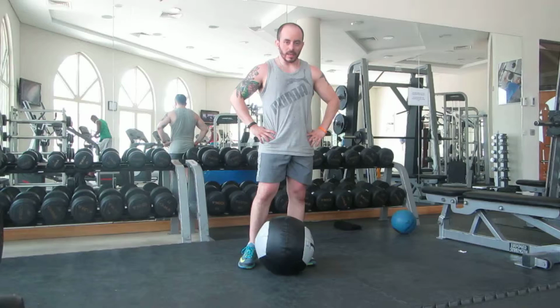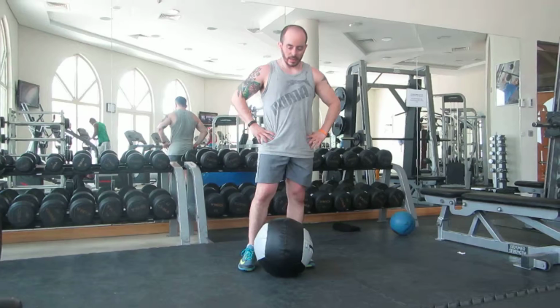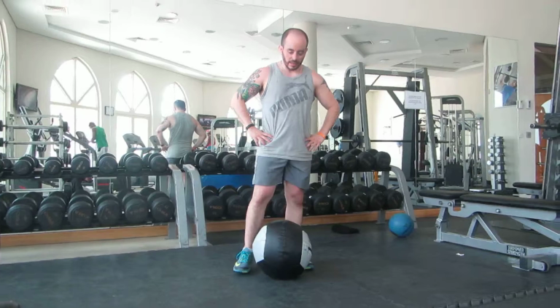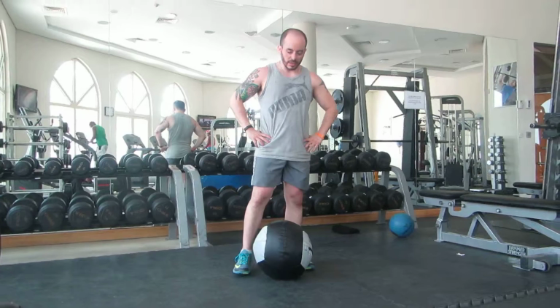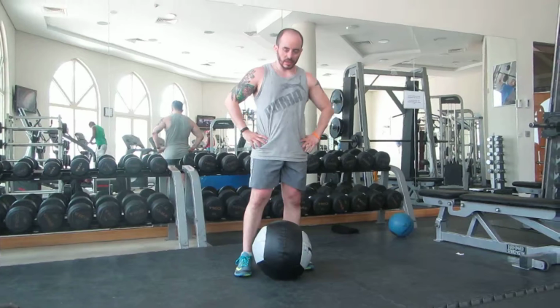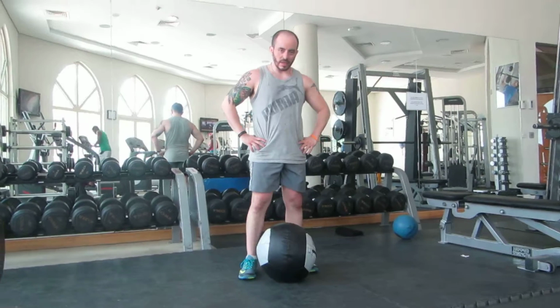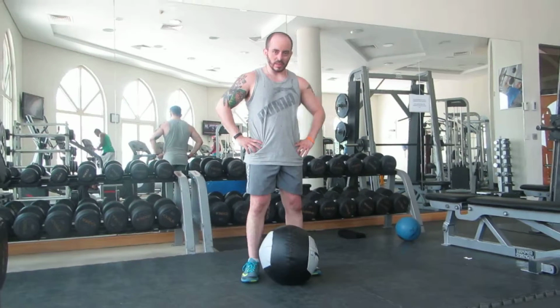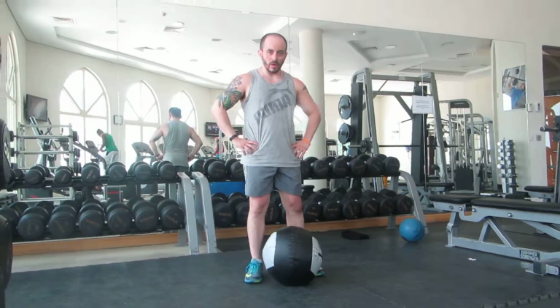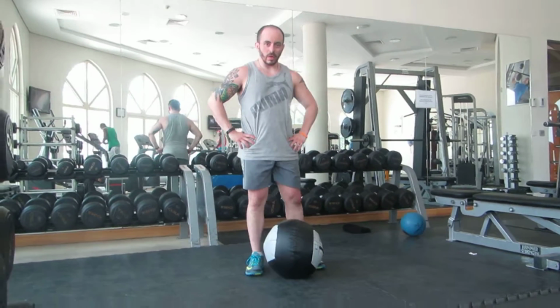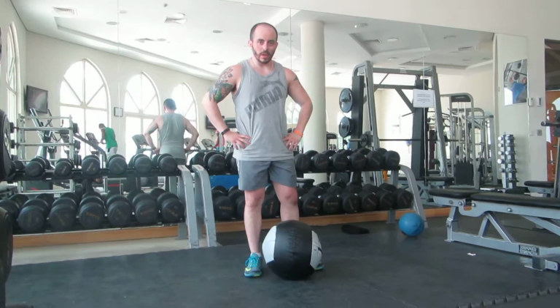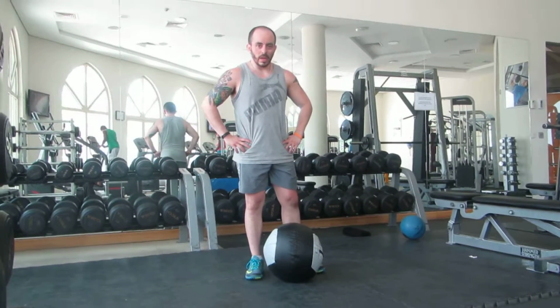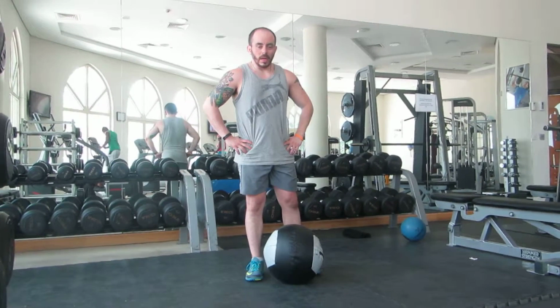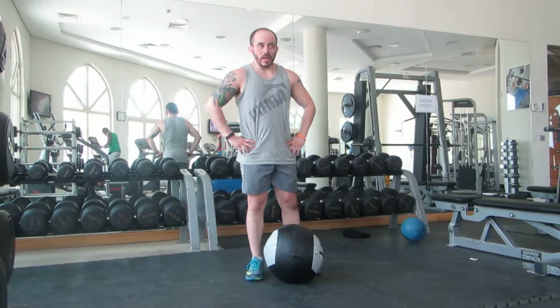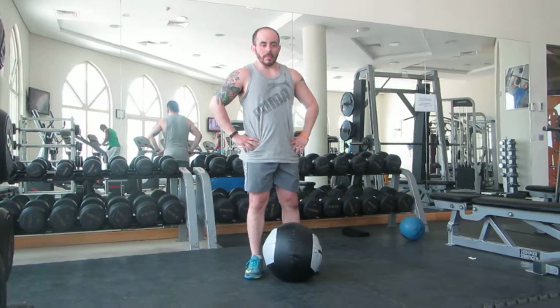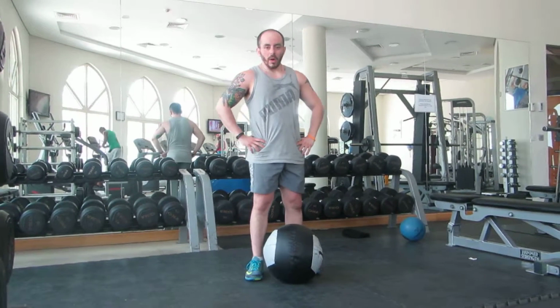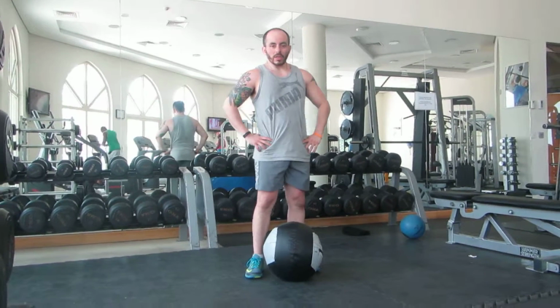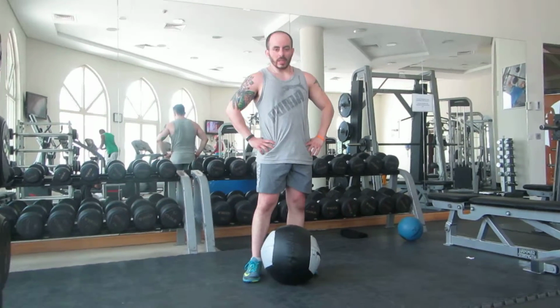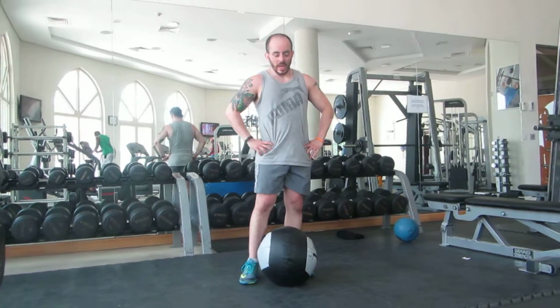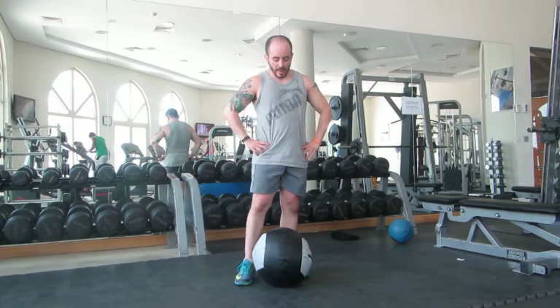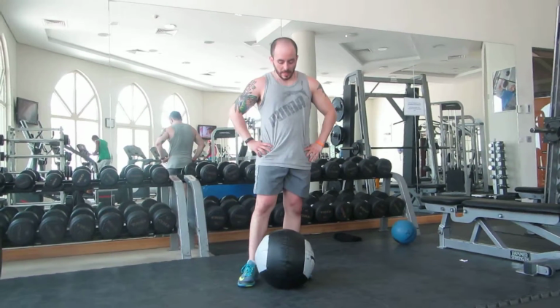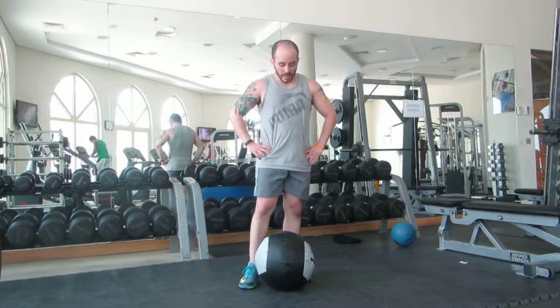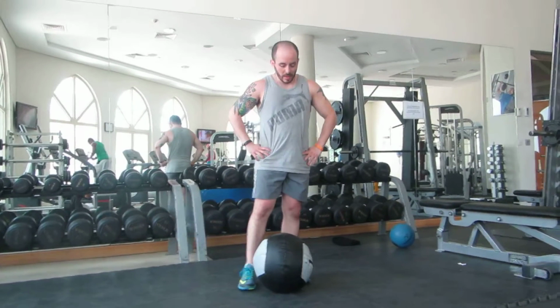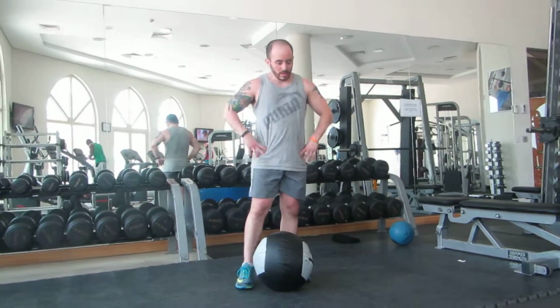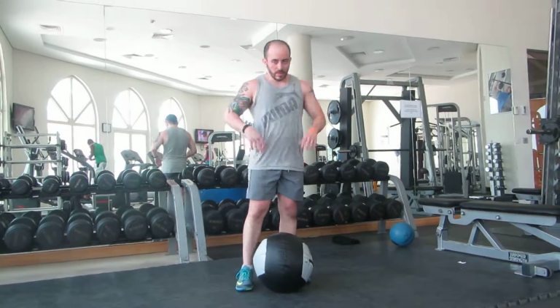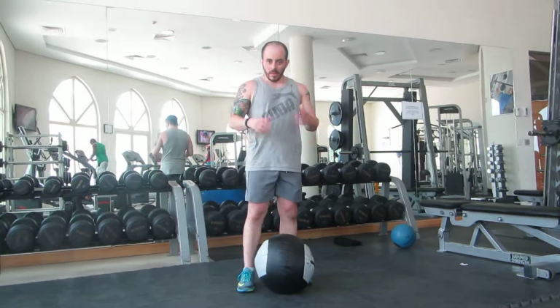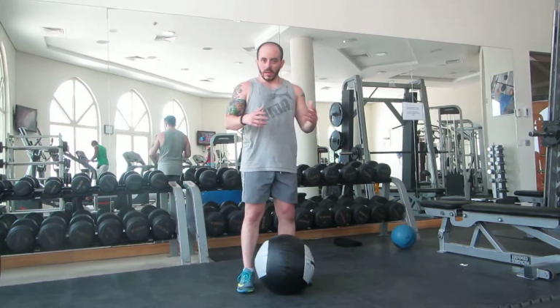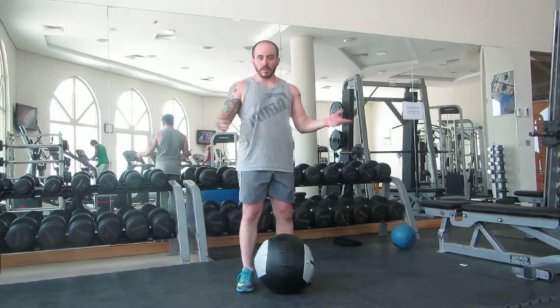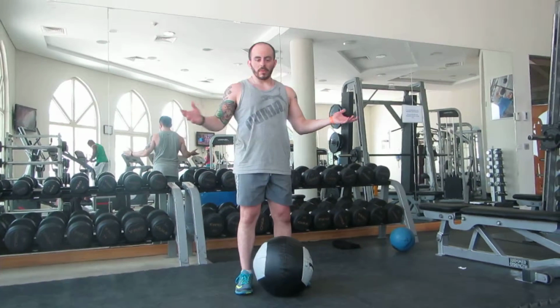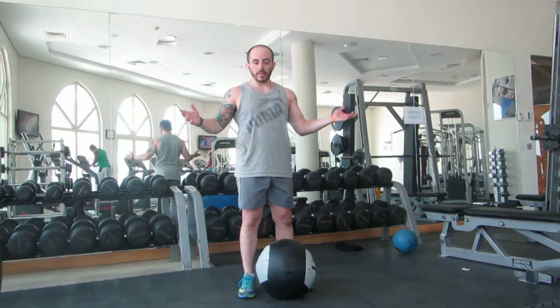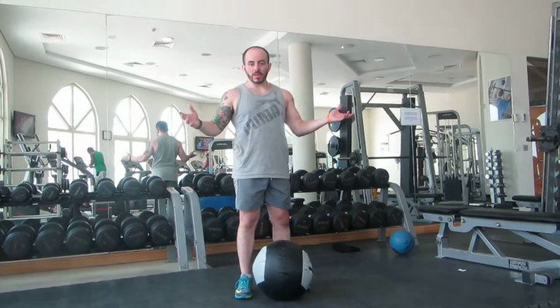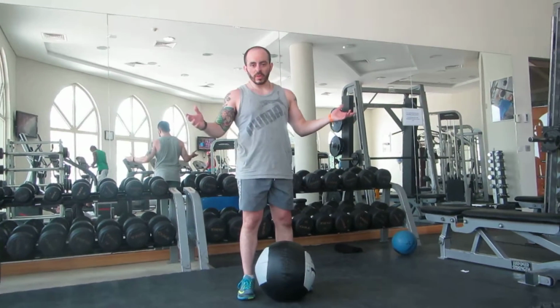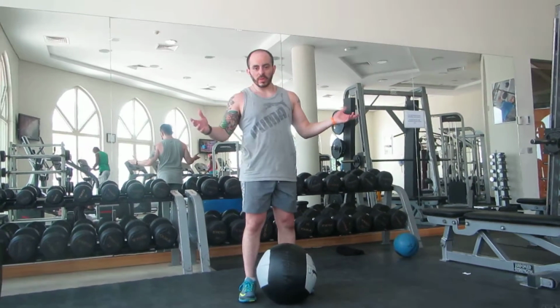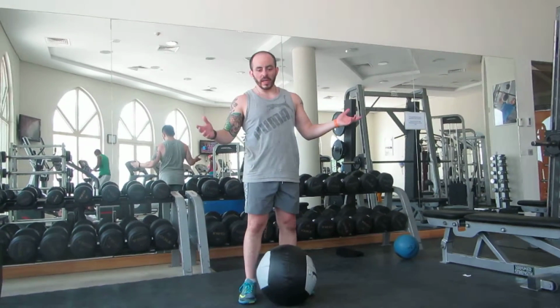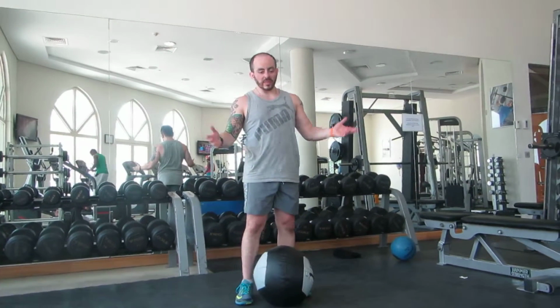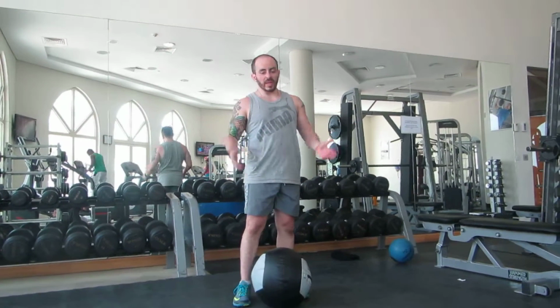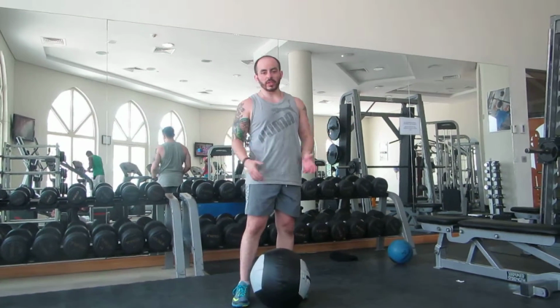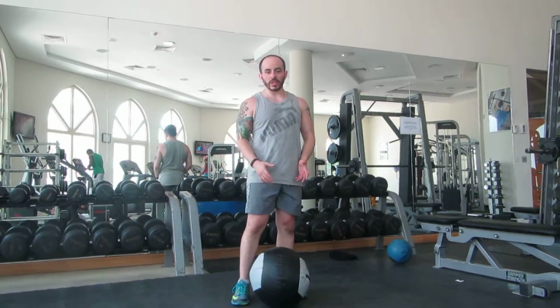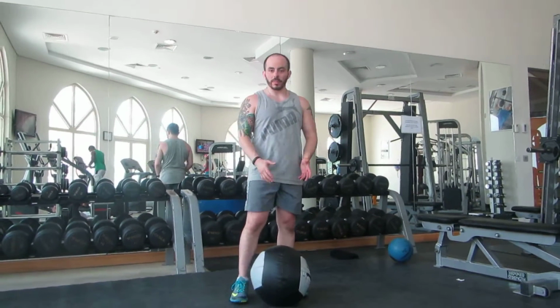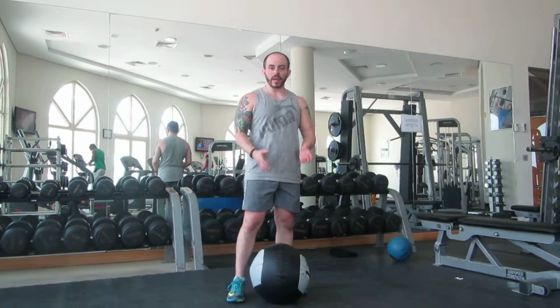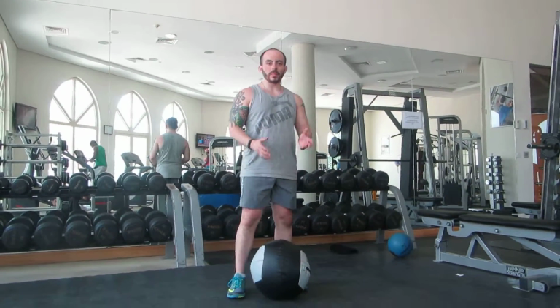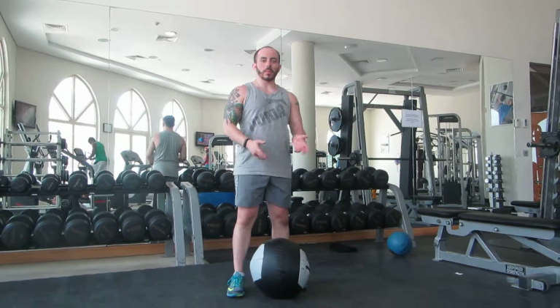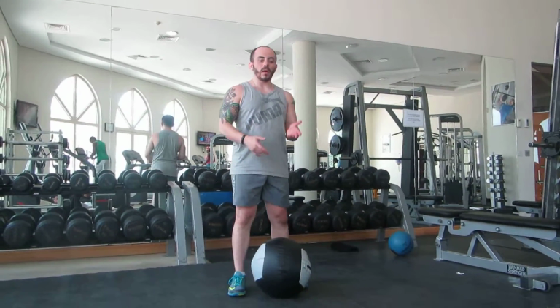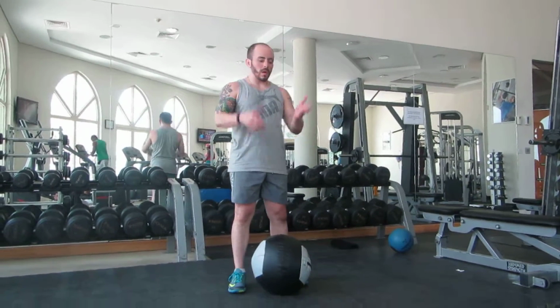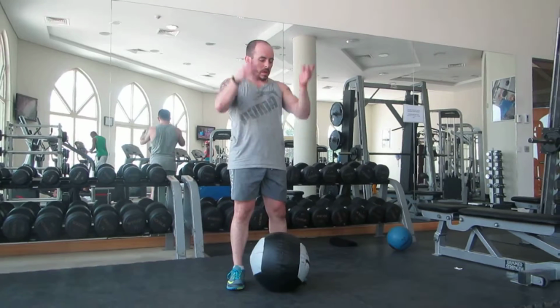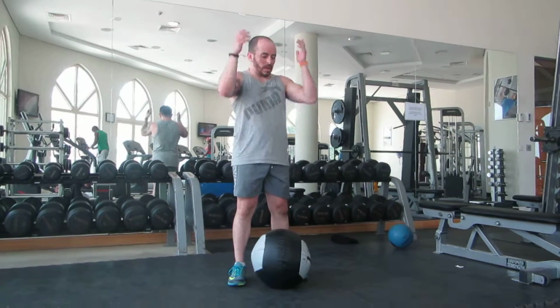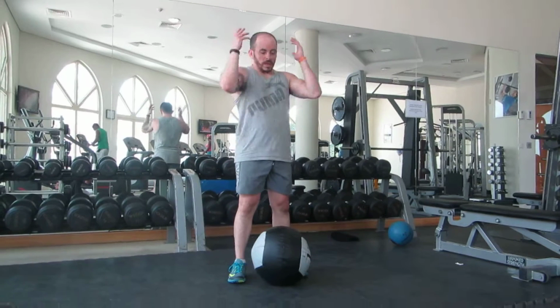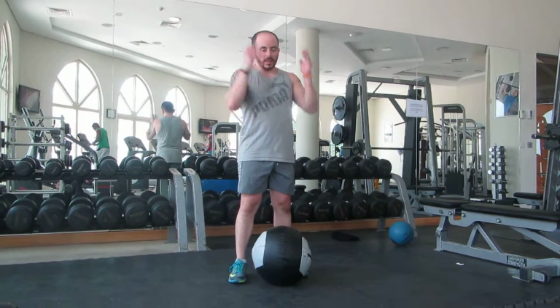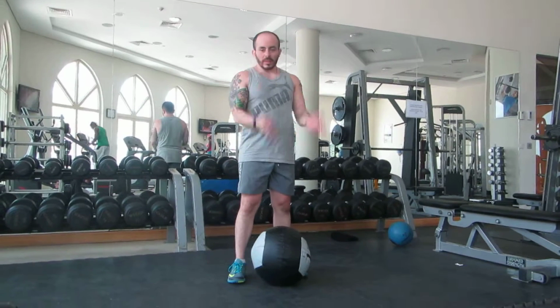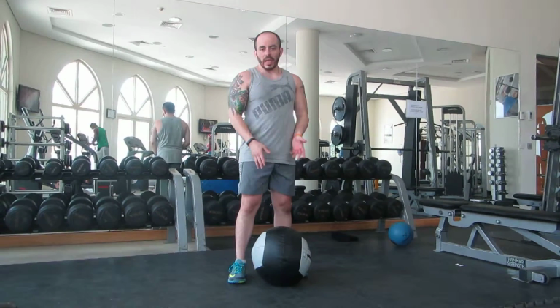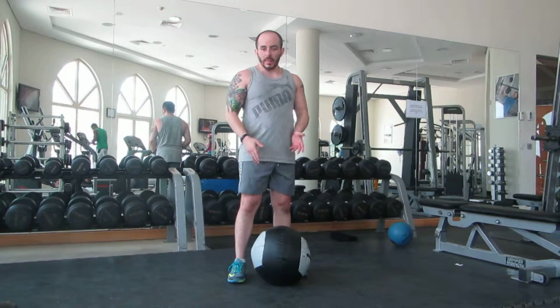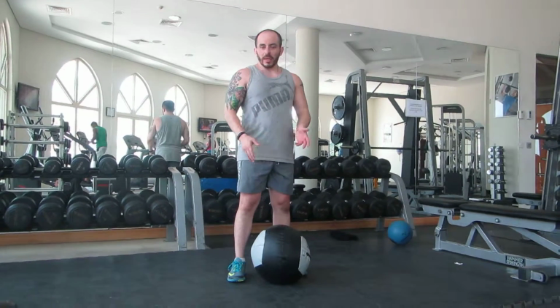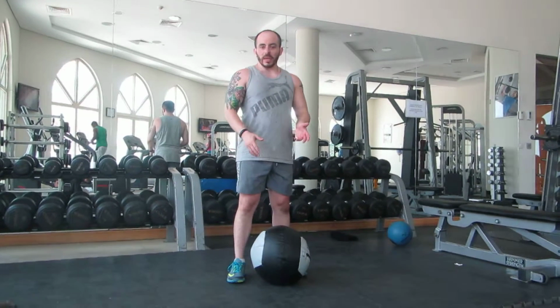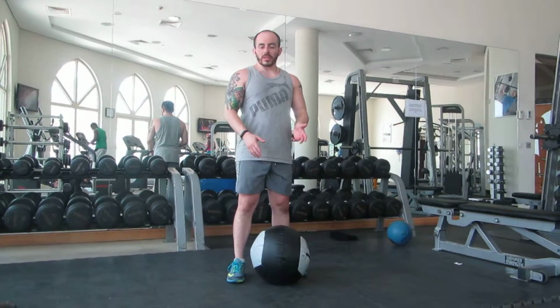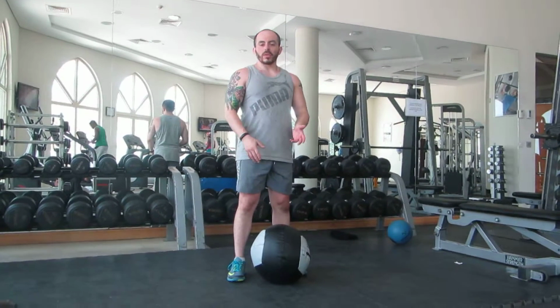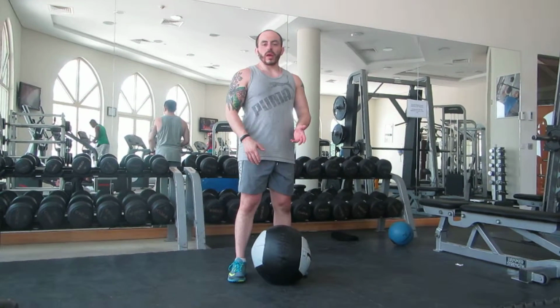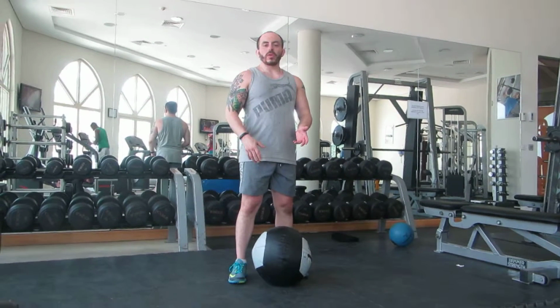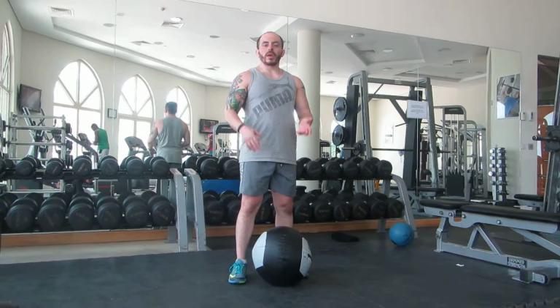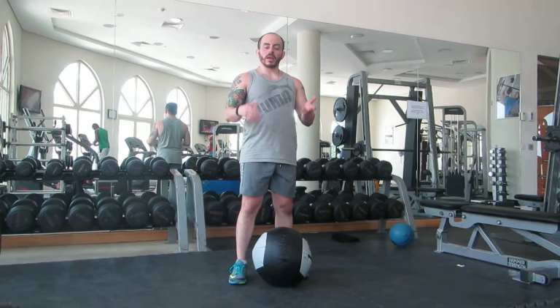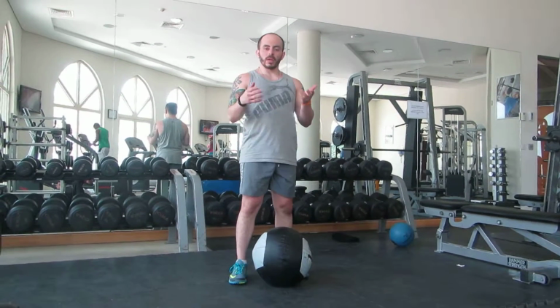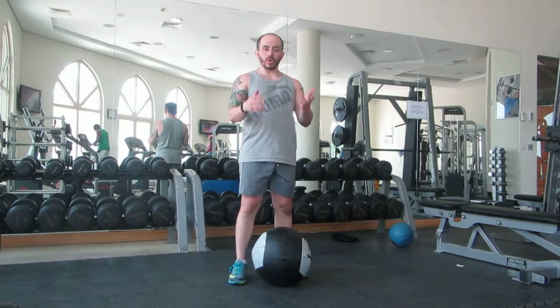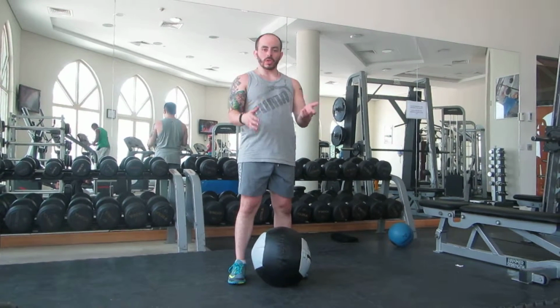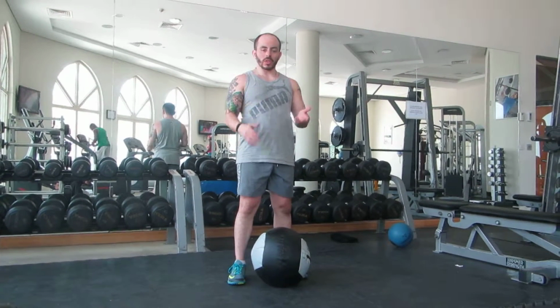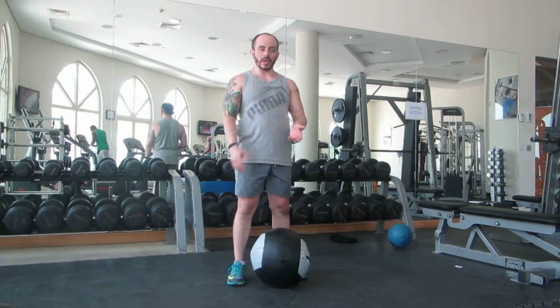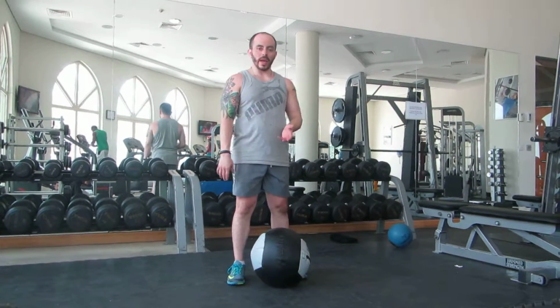This exercise is called a ball slam. Pretty much what the name says — you're going to pick up the ball and slam it against the ground as hard as you can.